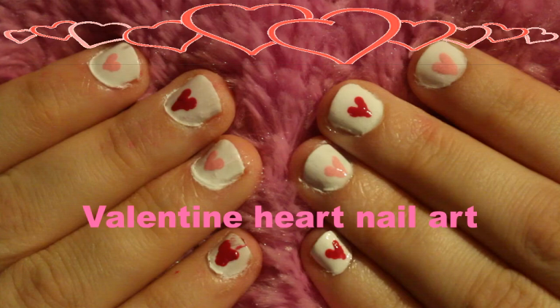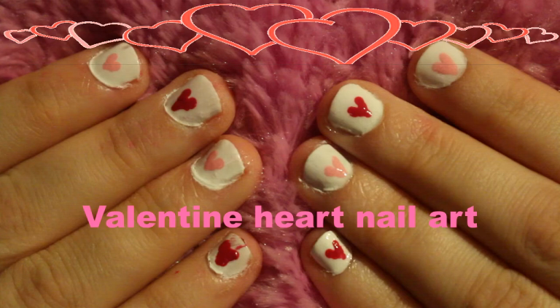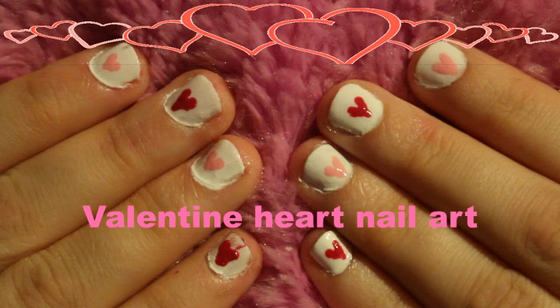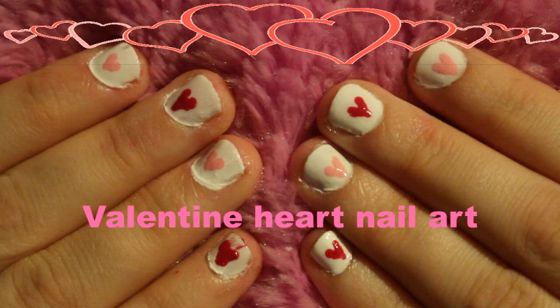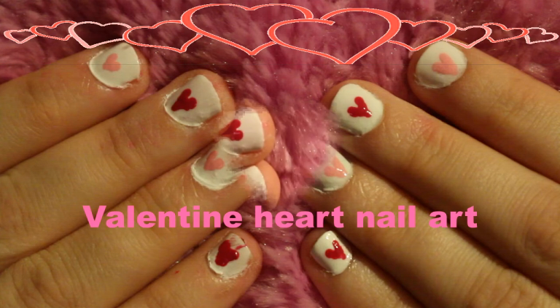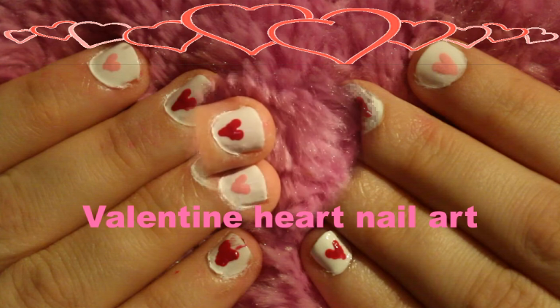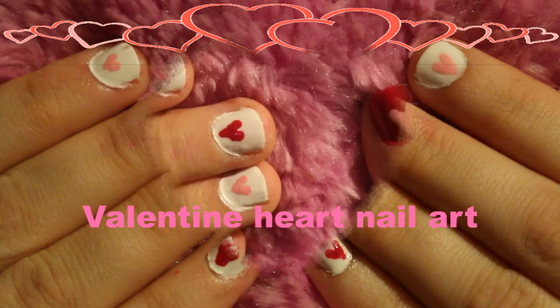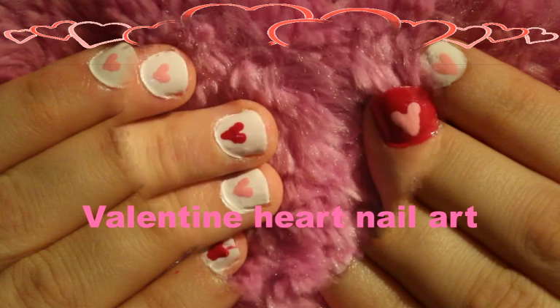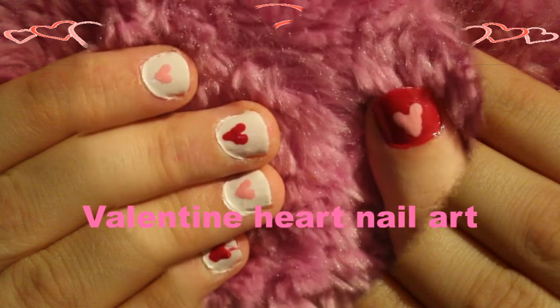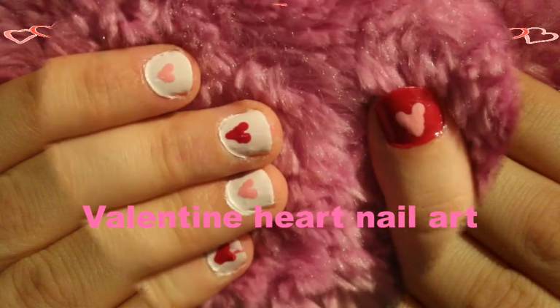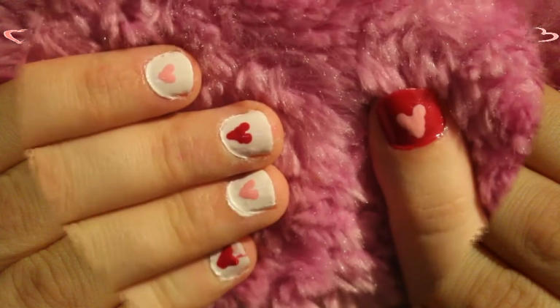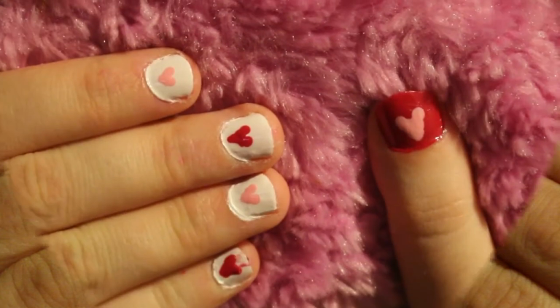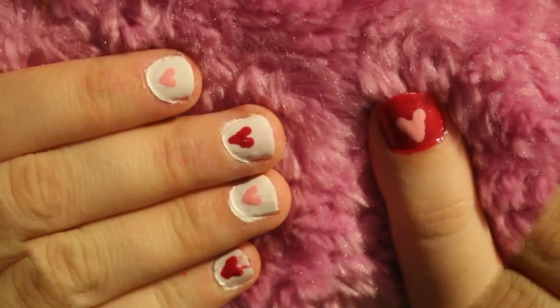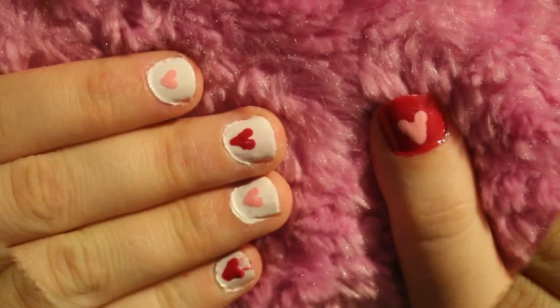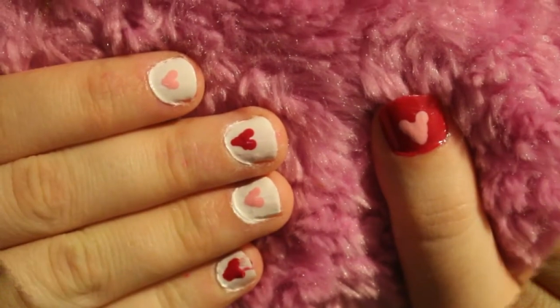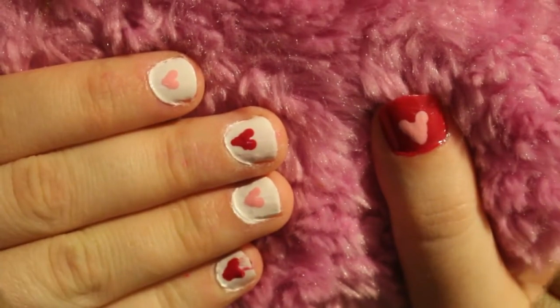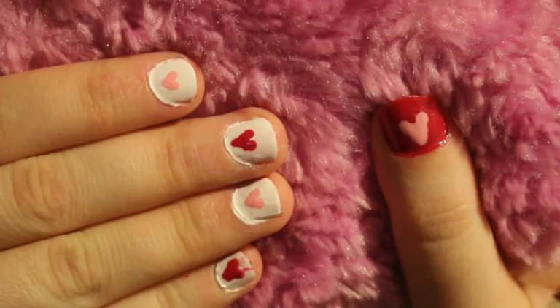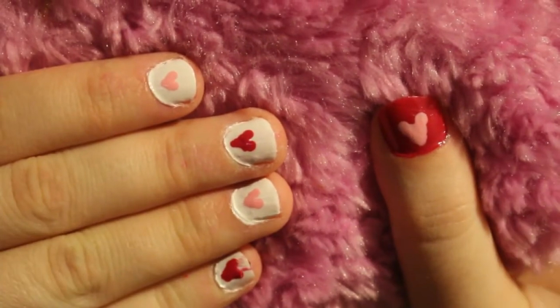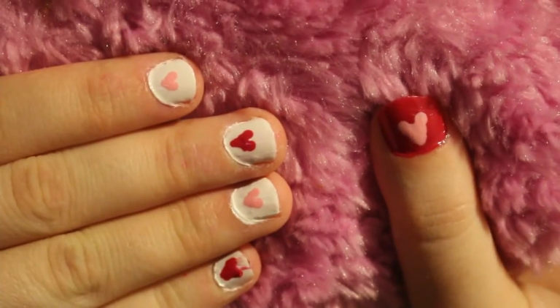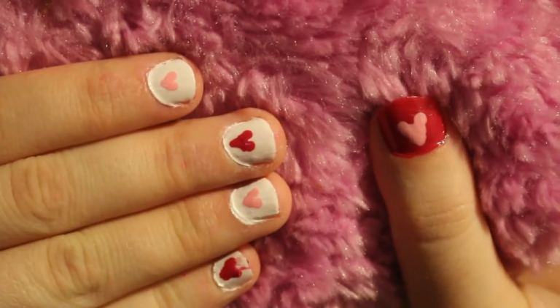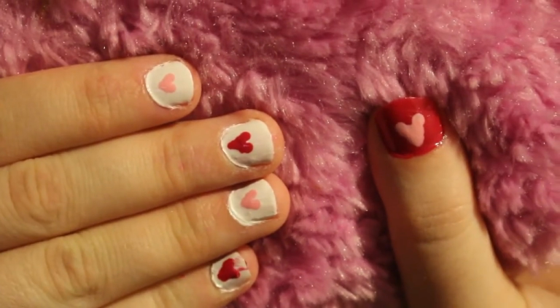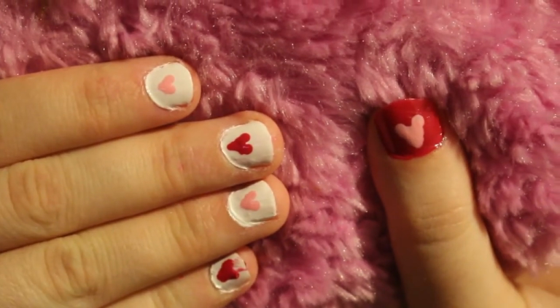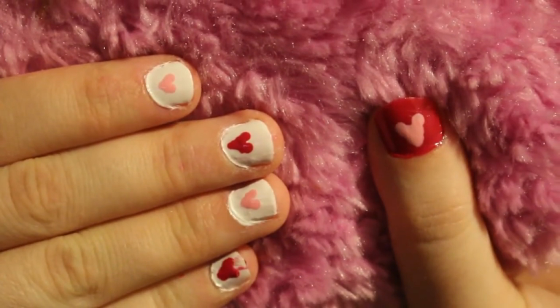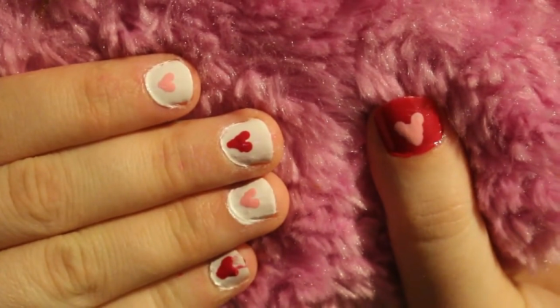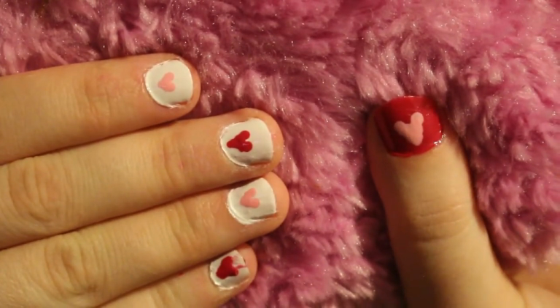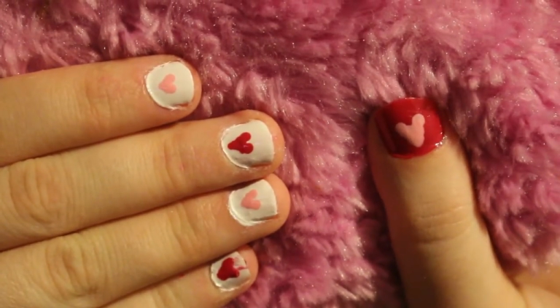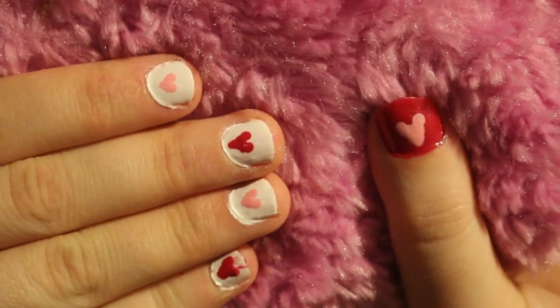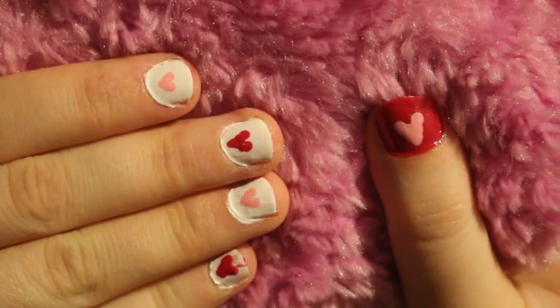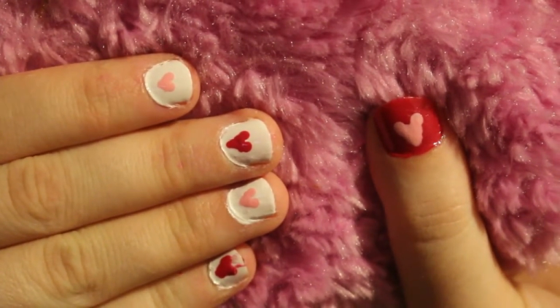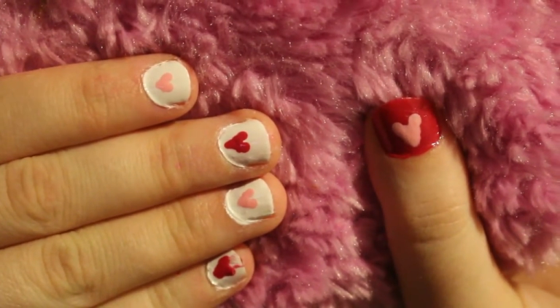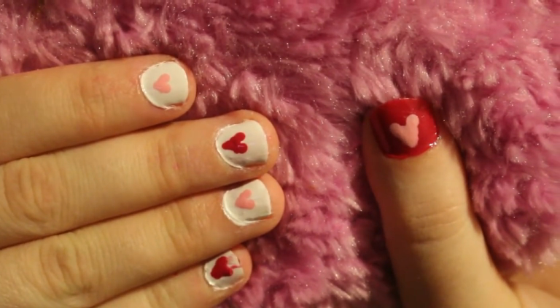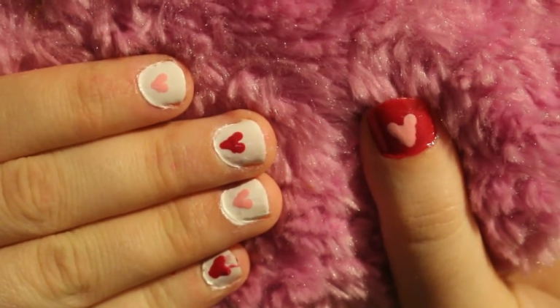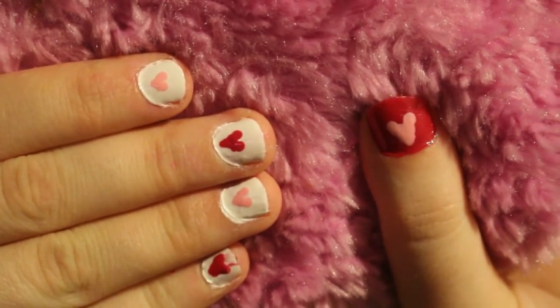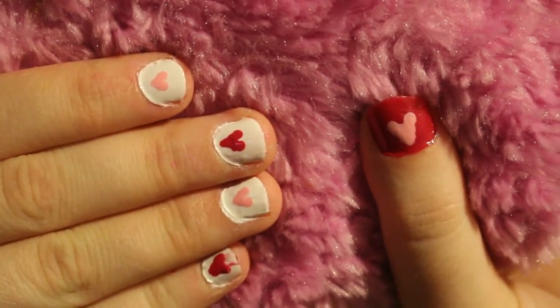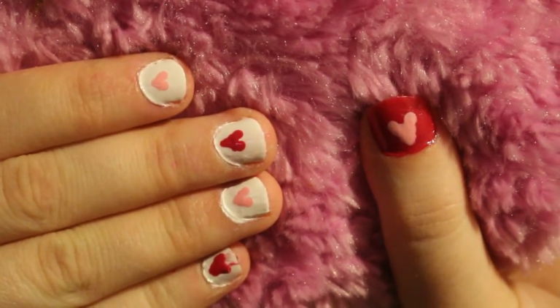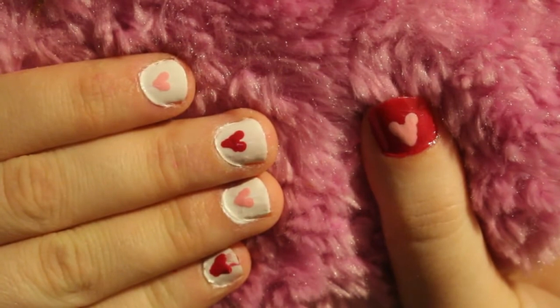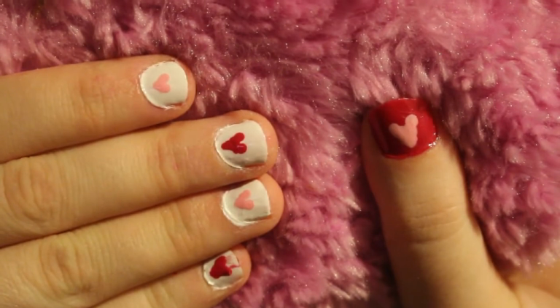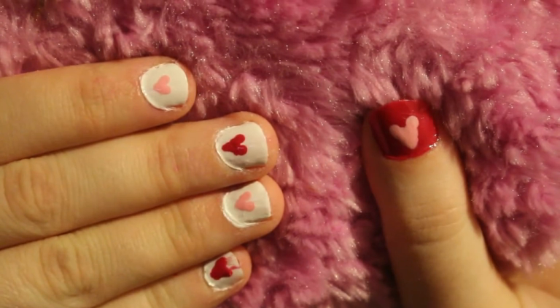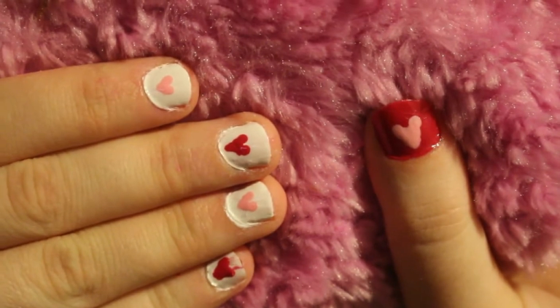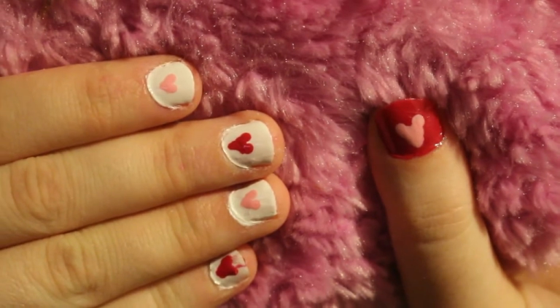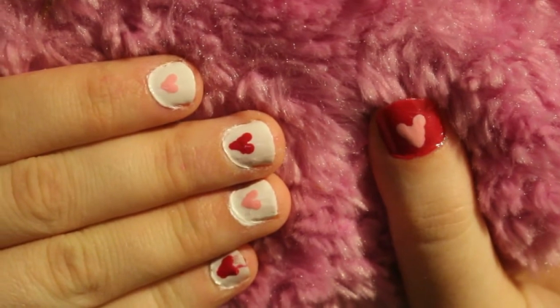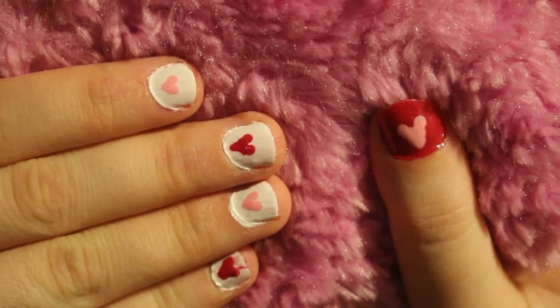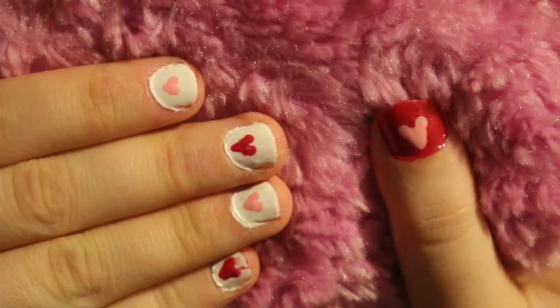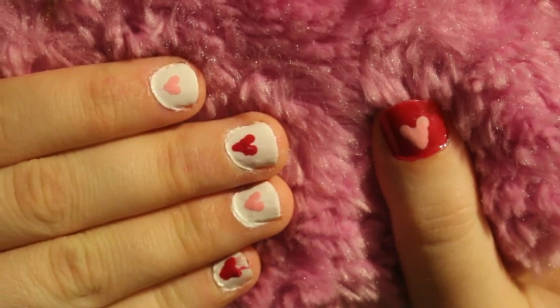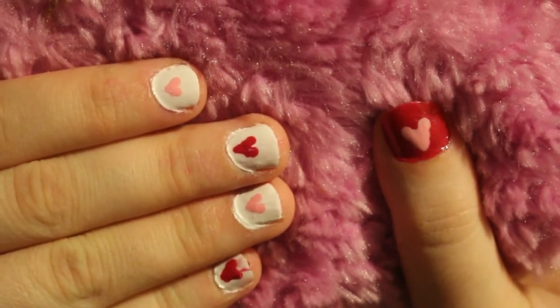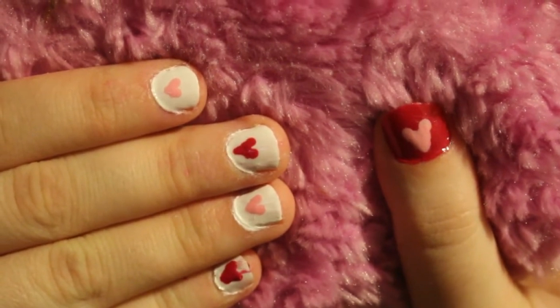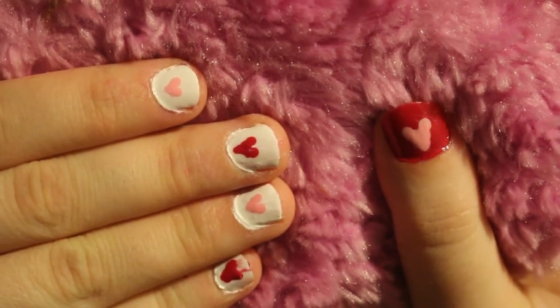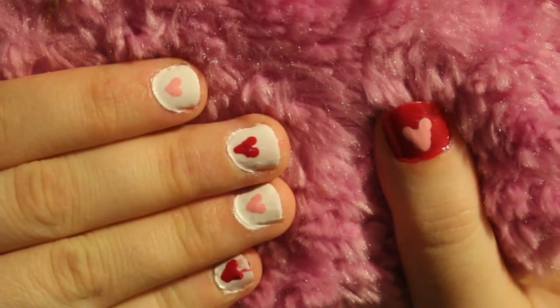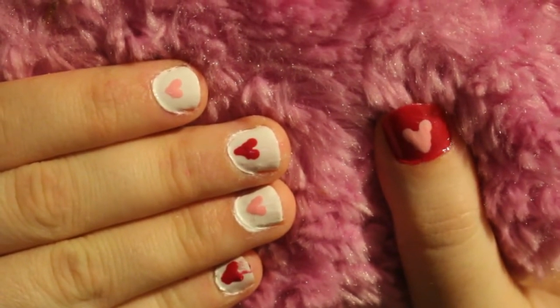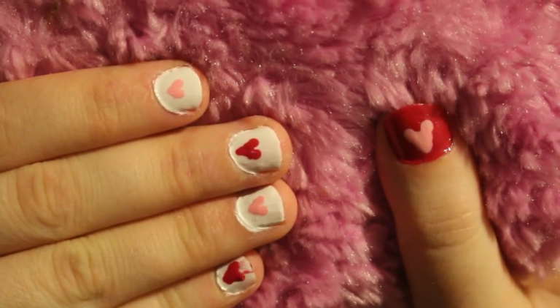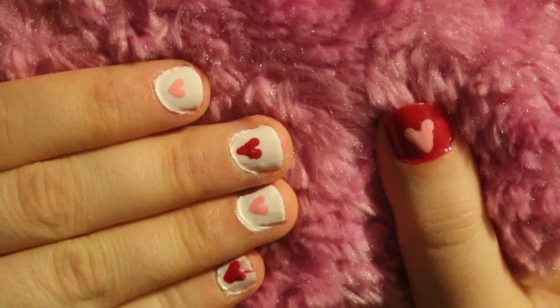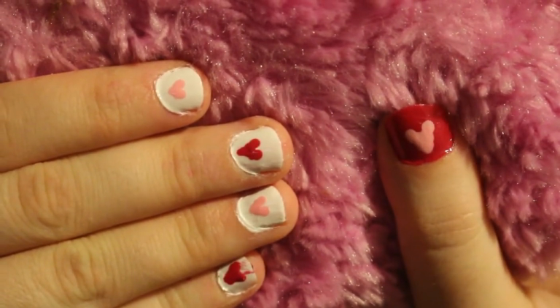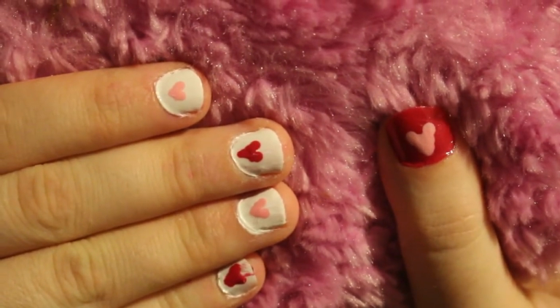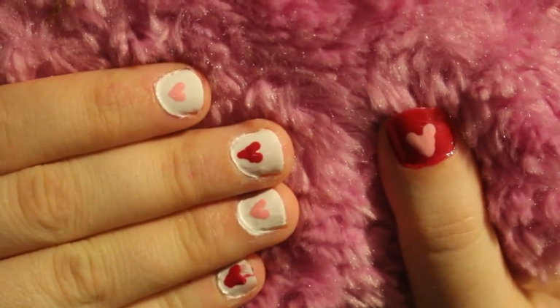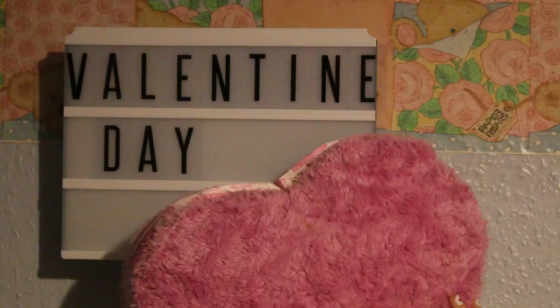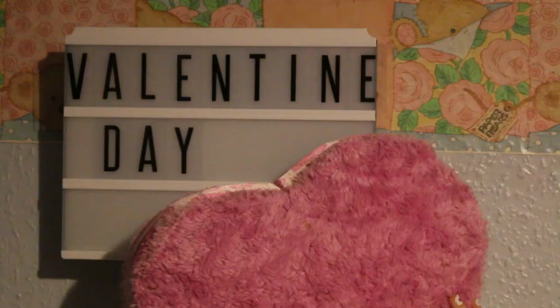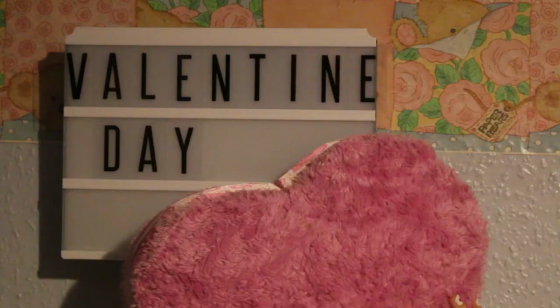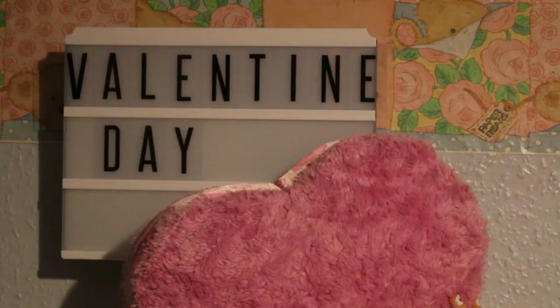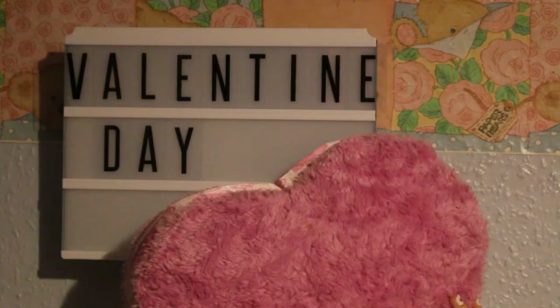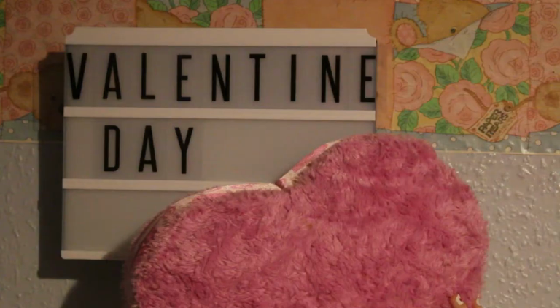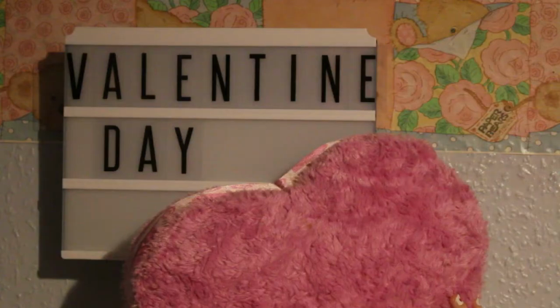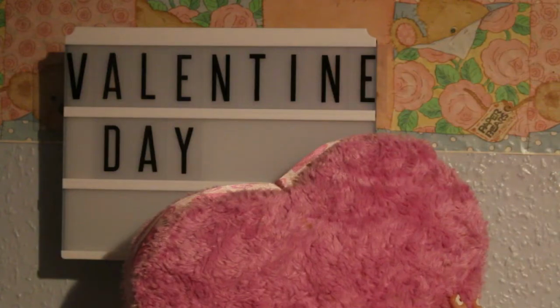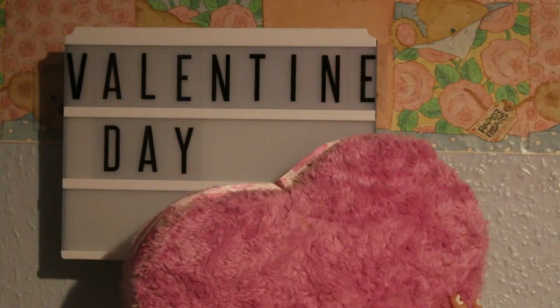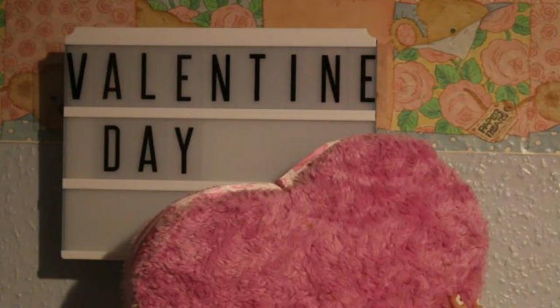Hey guys, it's Danger Debs and I'm going to show you a heart nail art design ready for Valentine's Day.